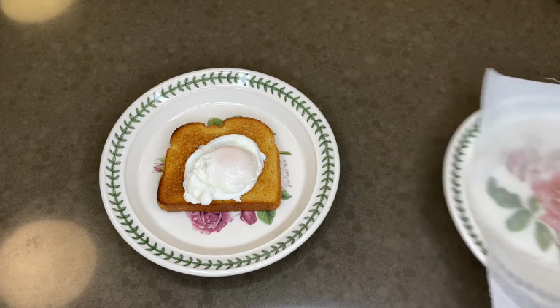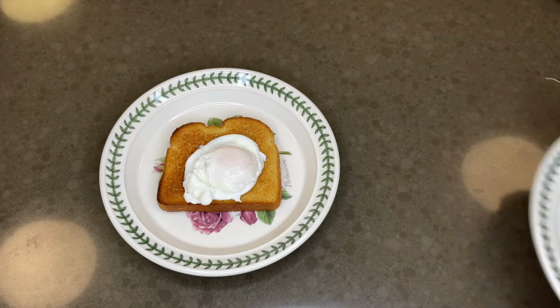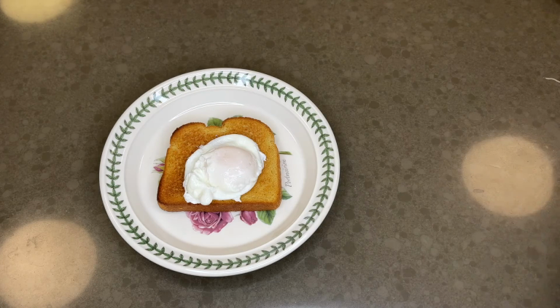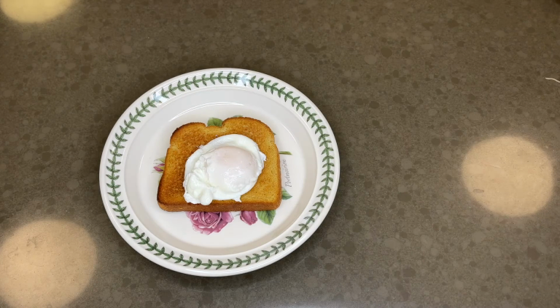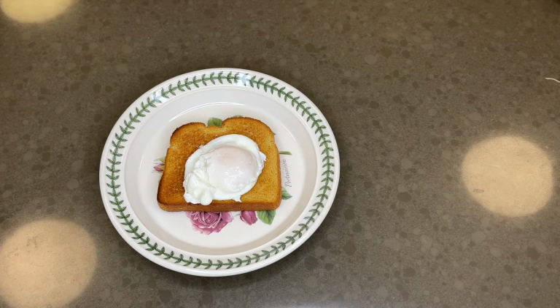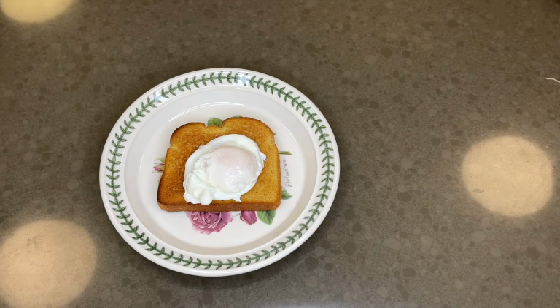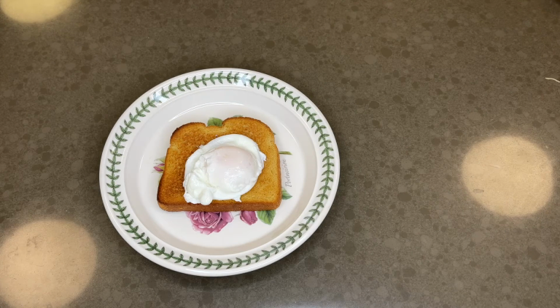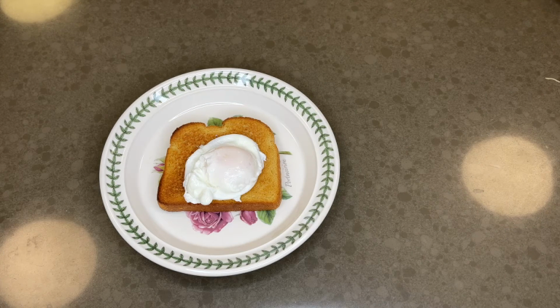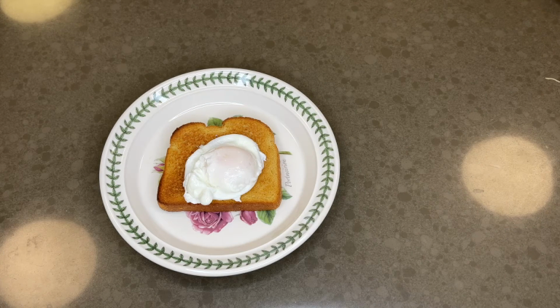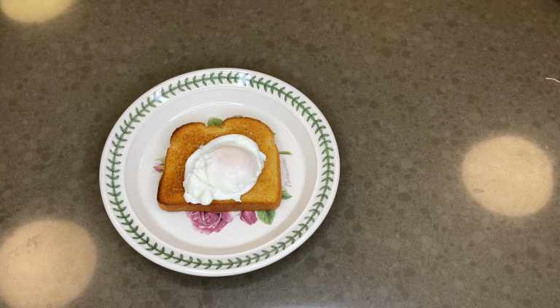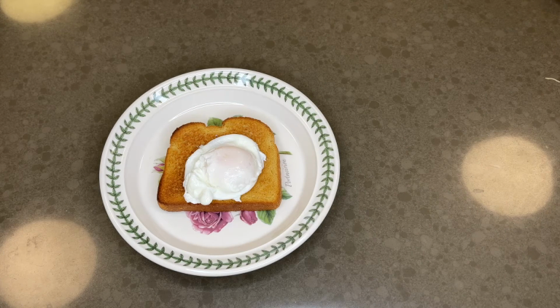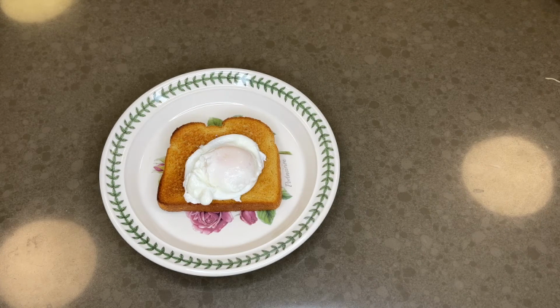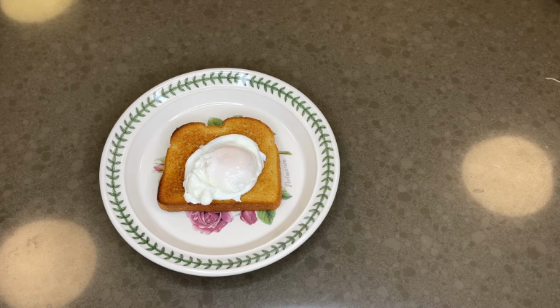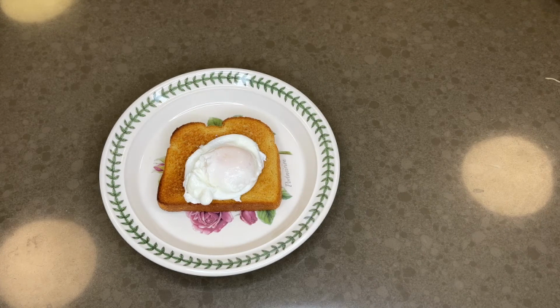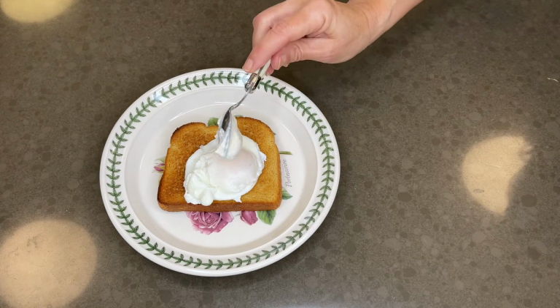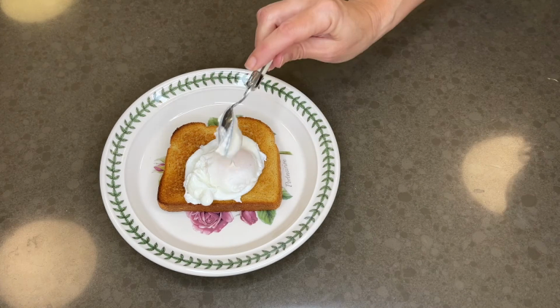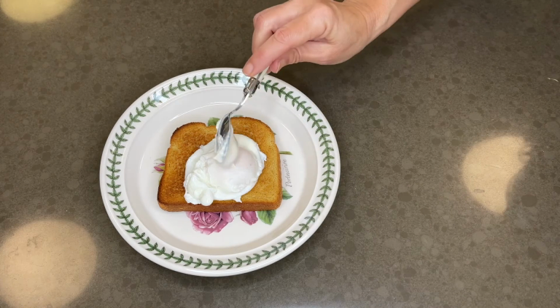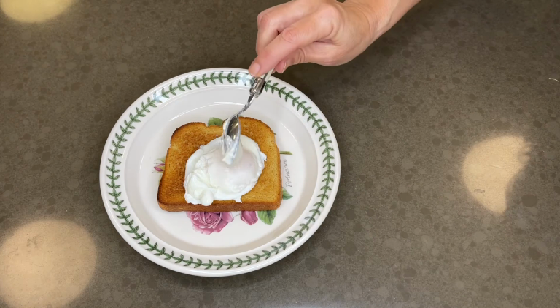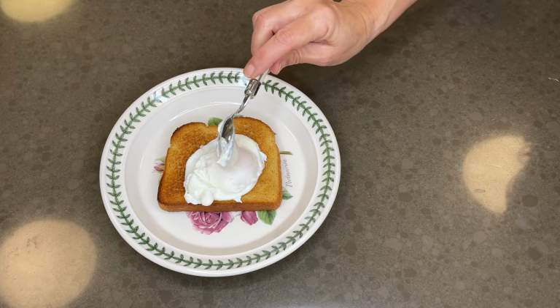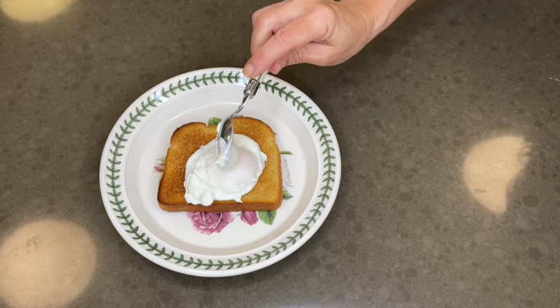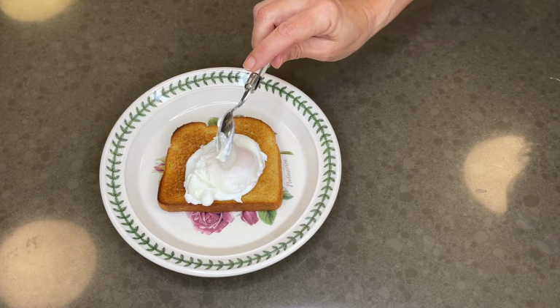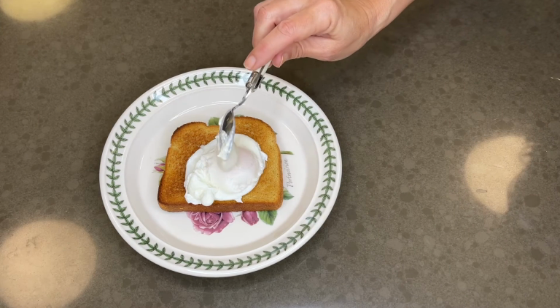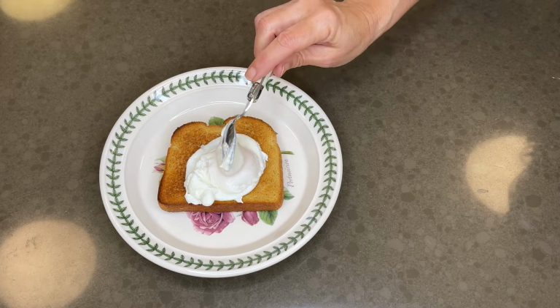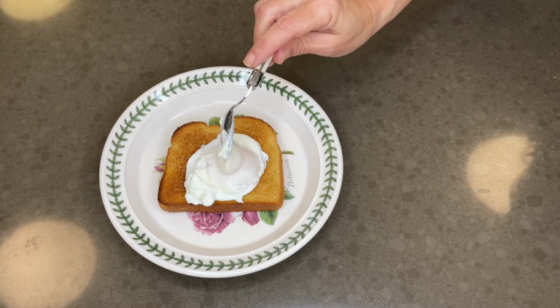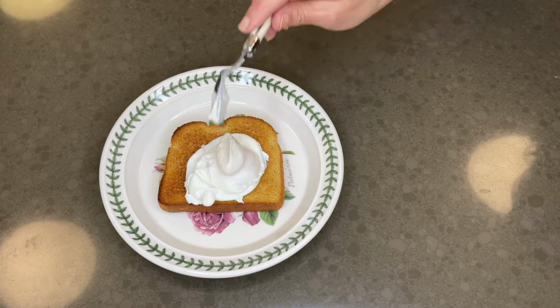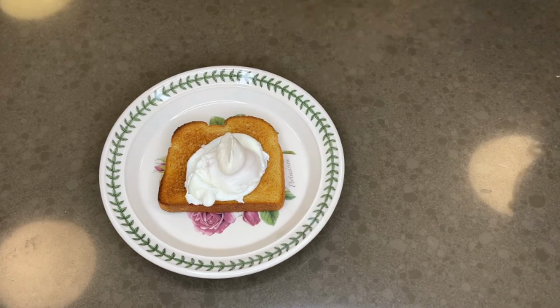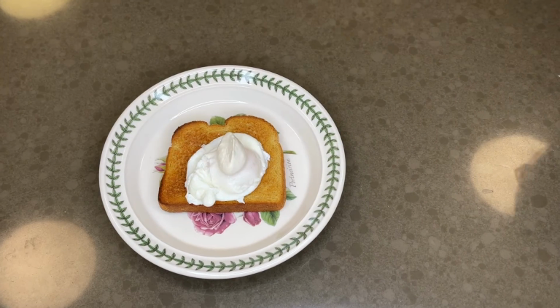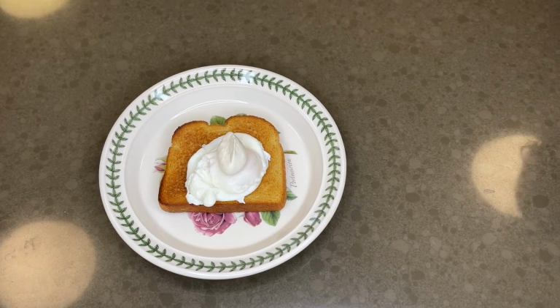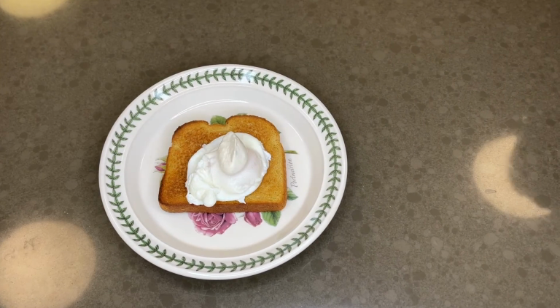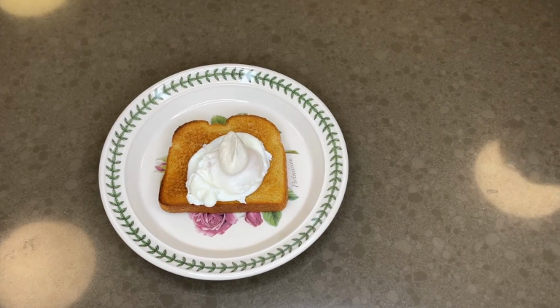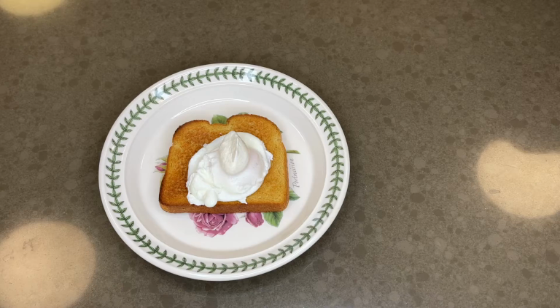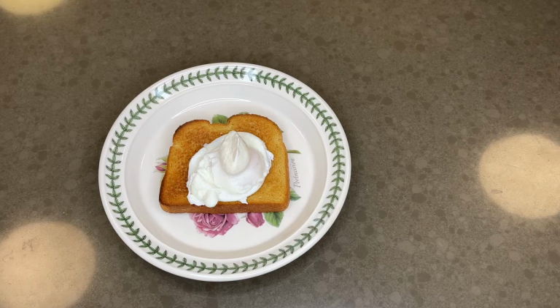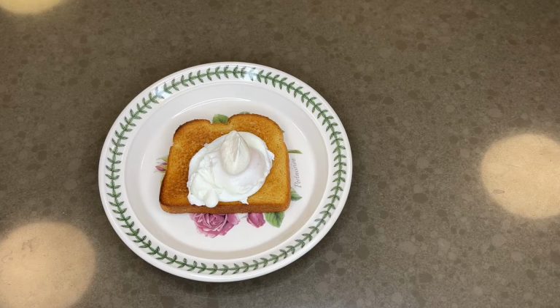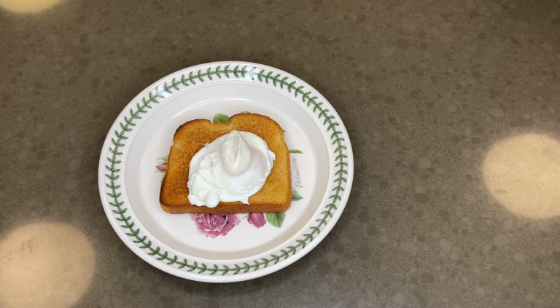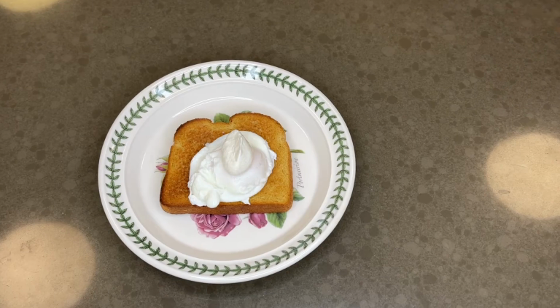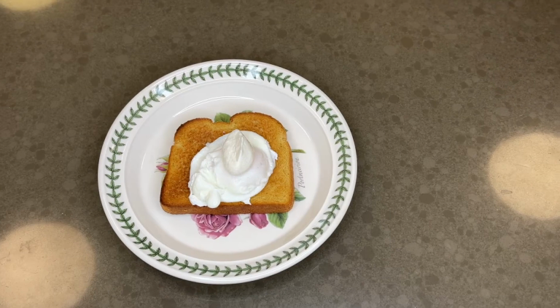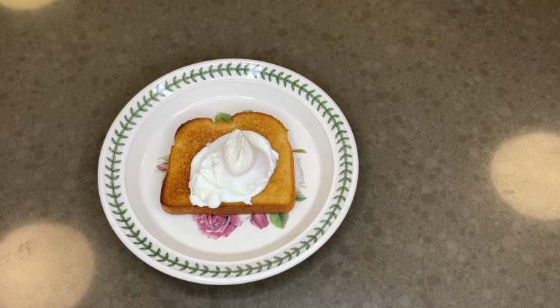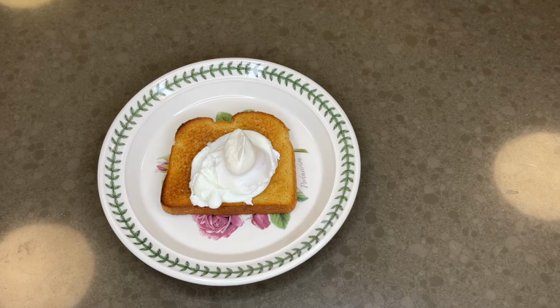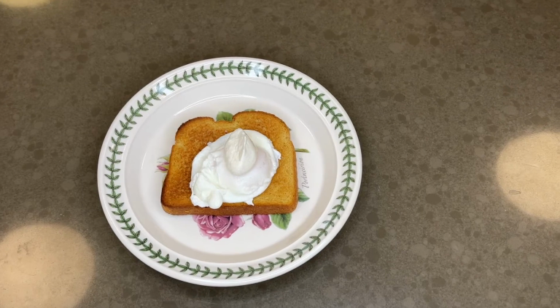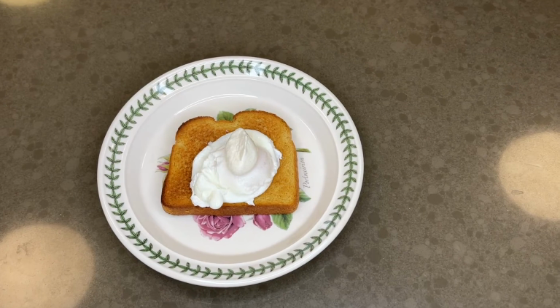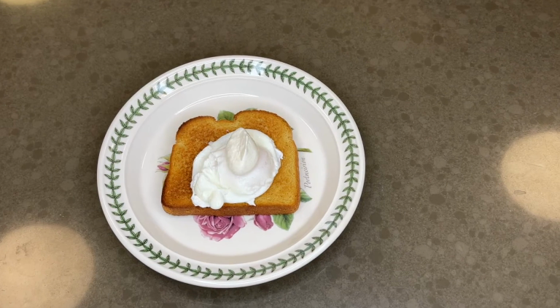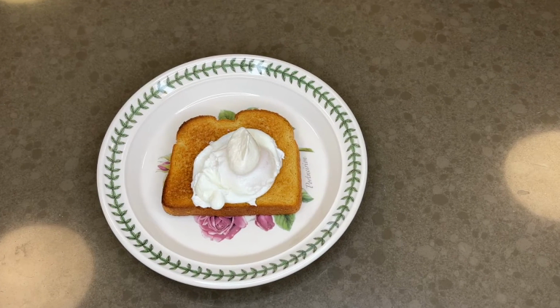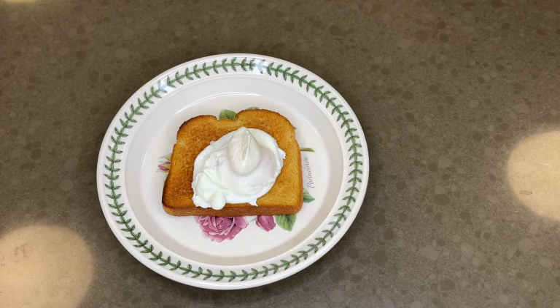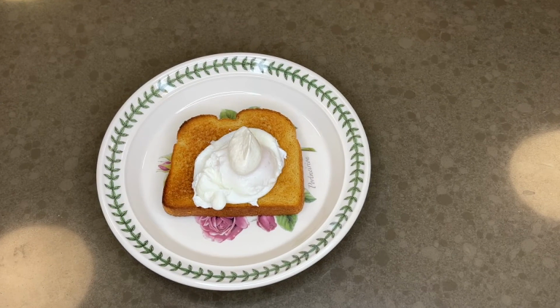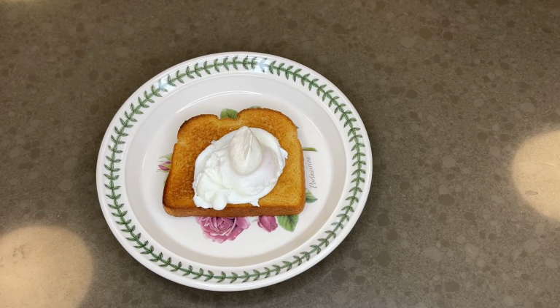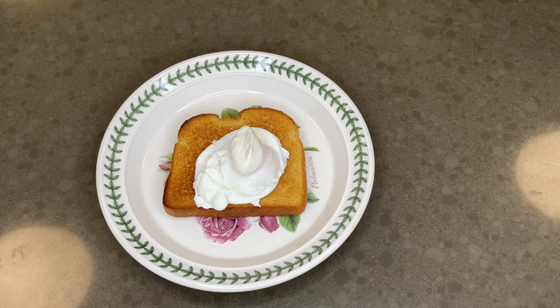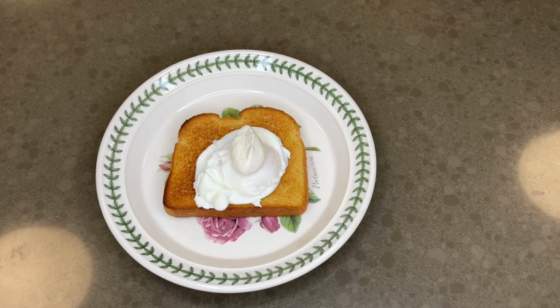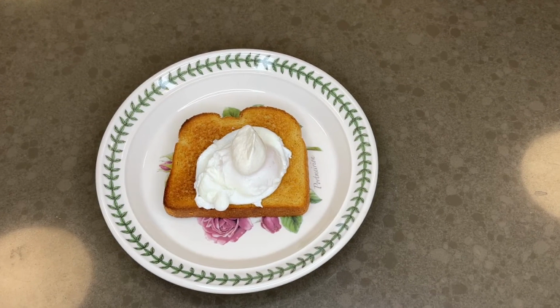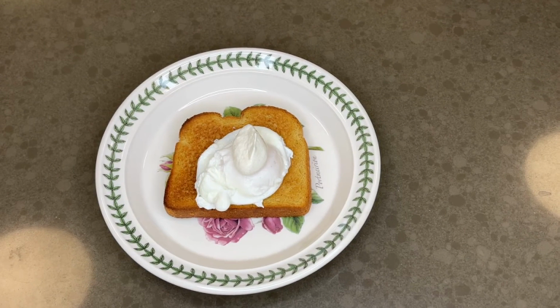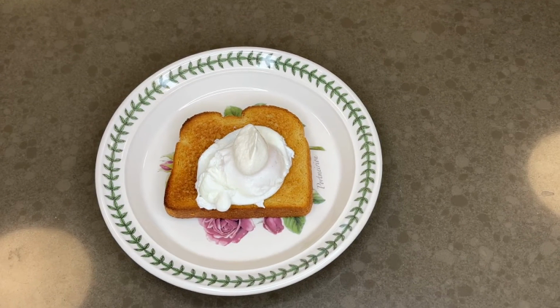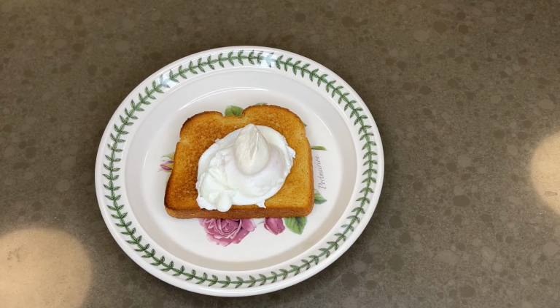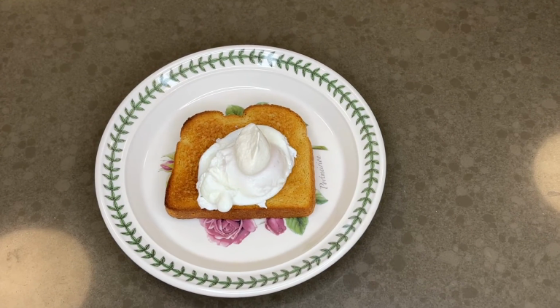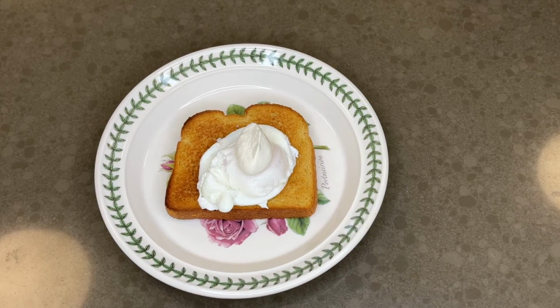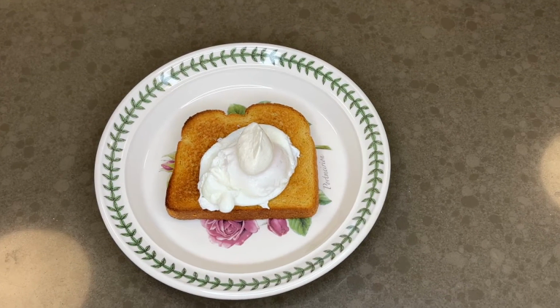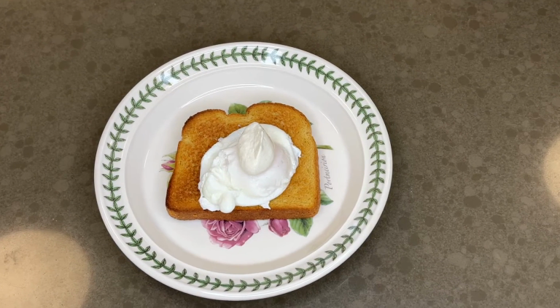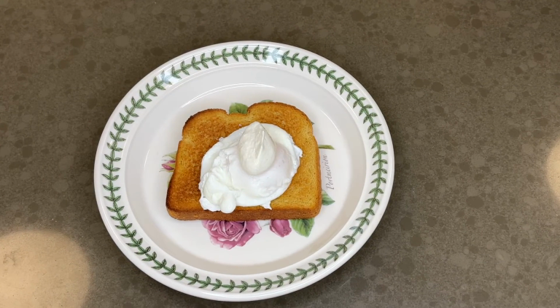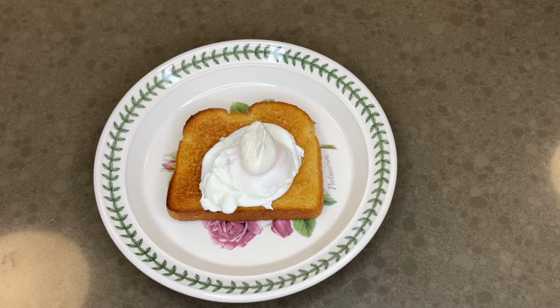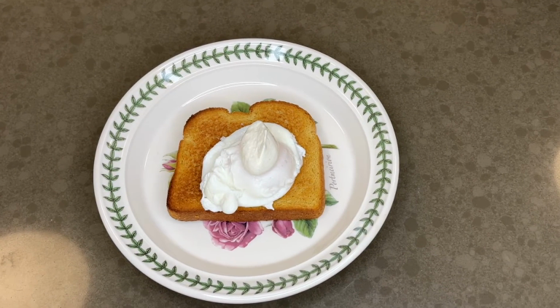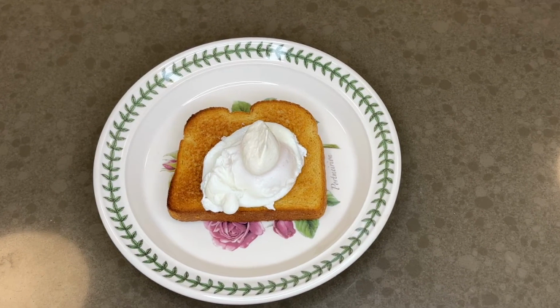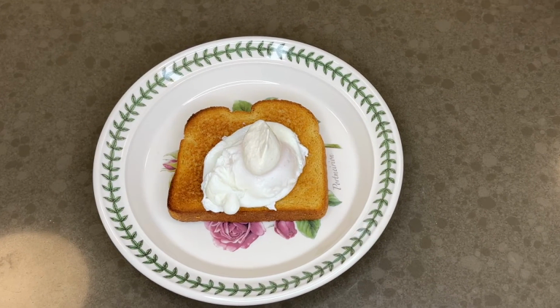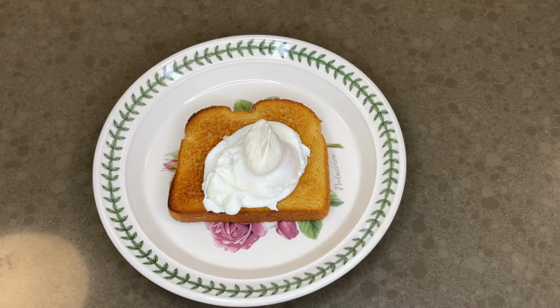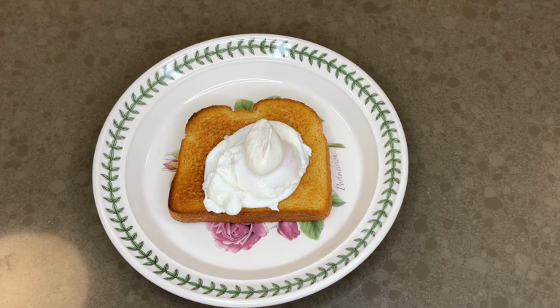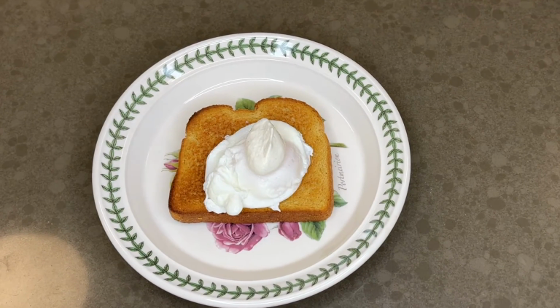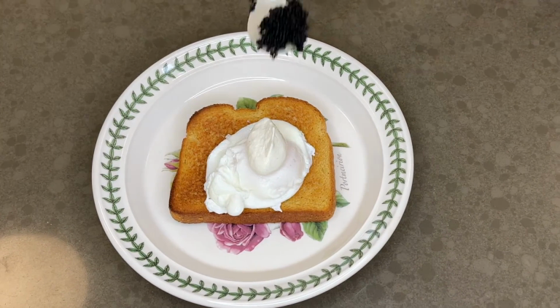You can eat it just like this or dress it up any way you like. I'll have mine with crème fraîche and caviar, please.